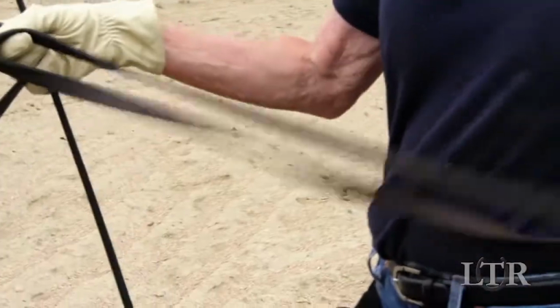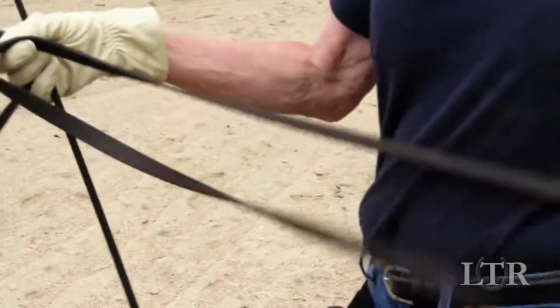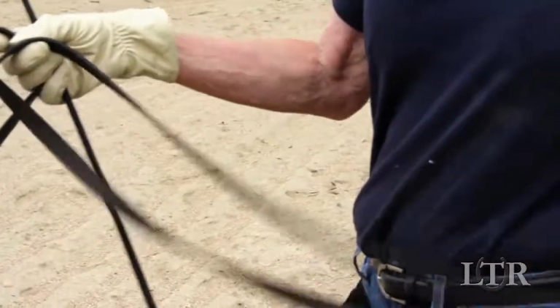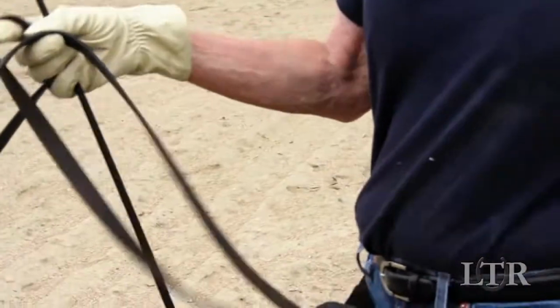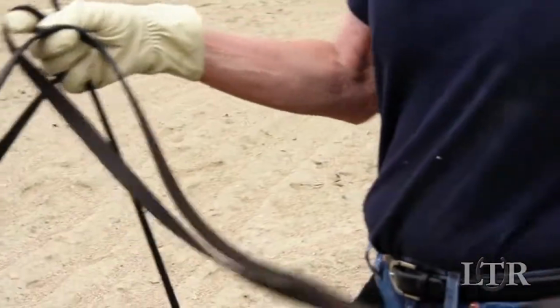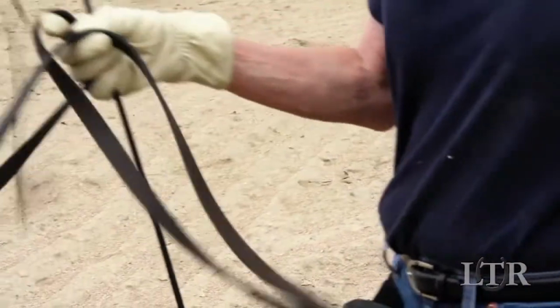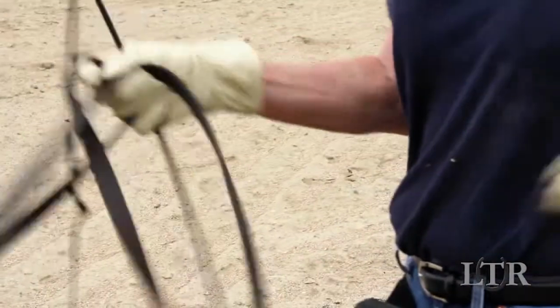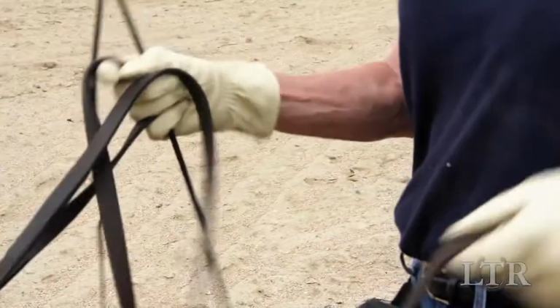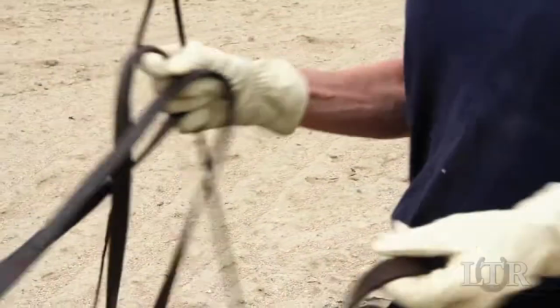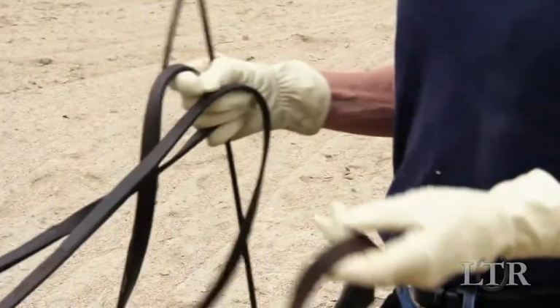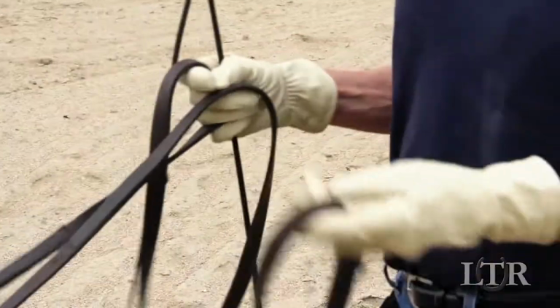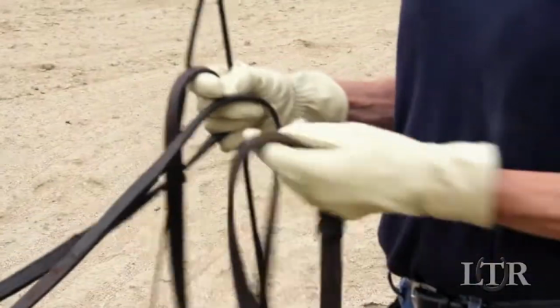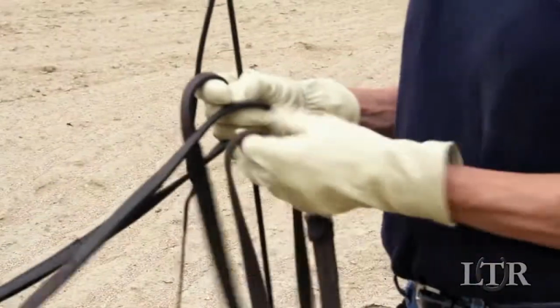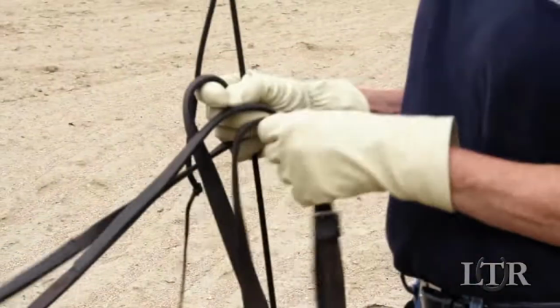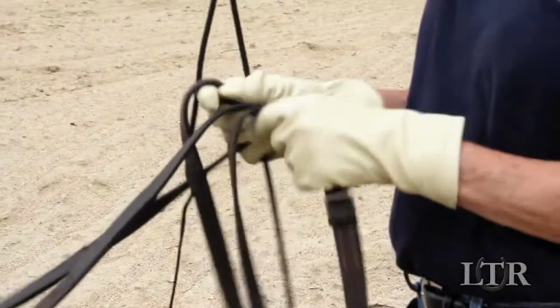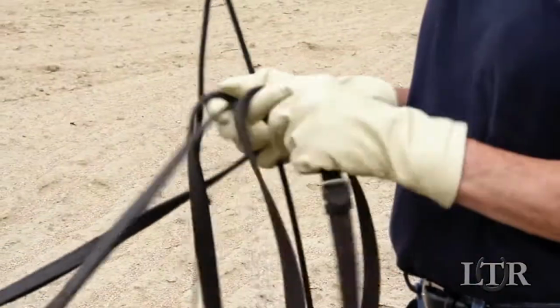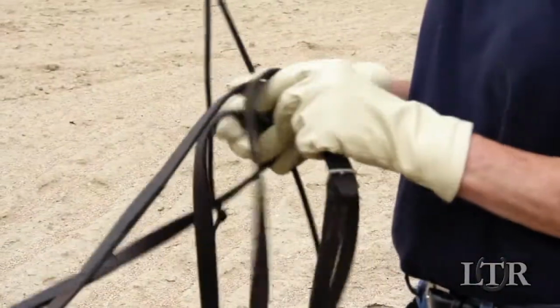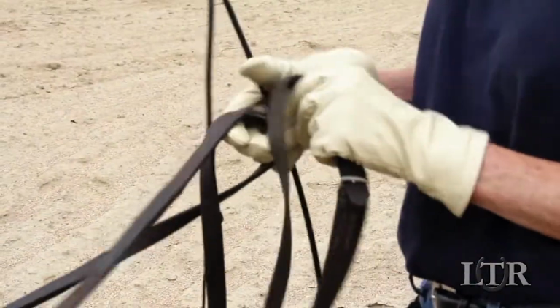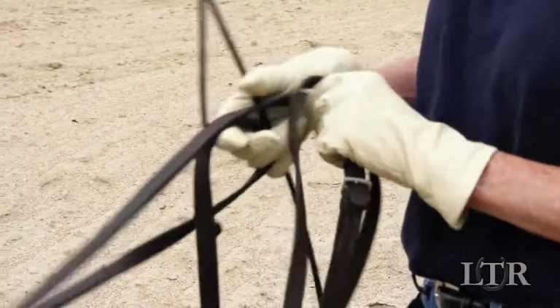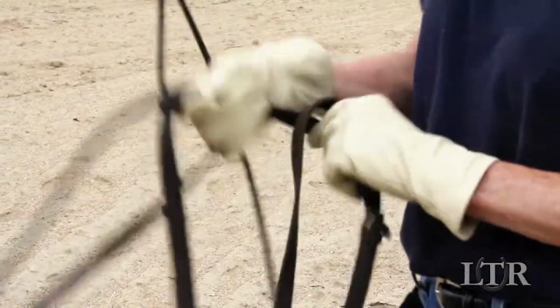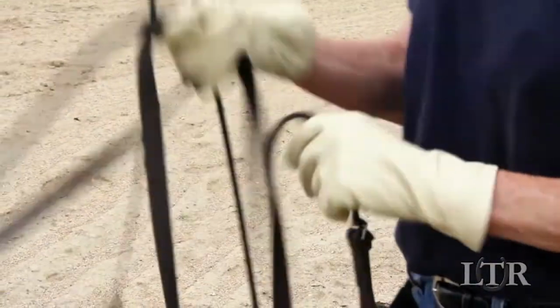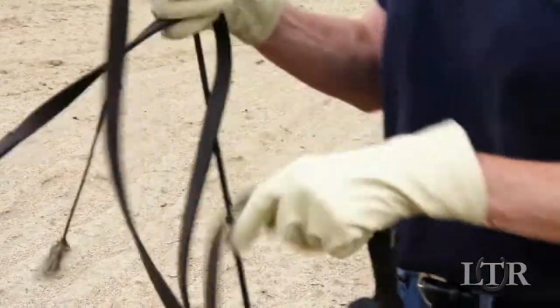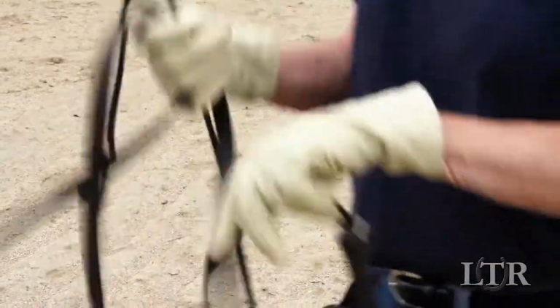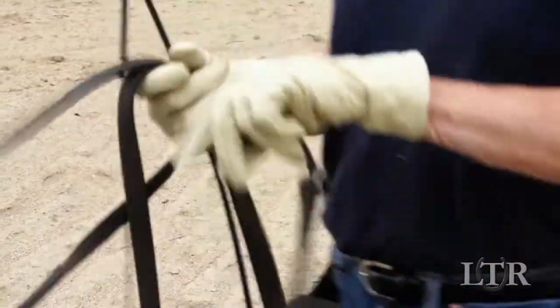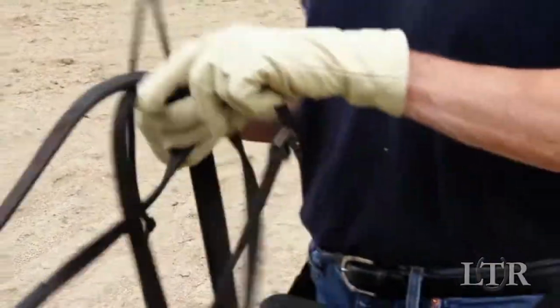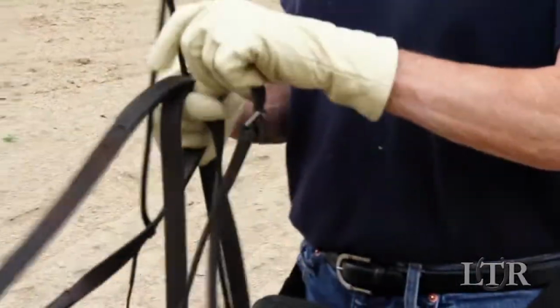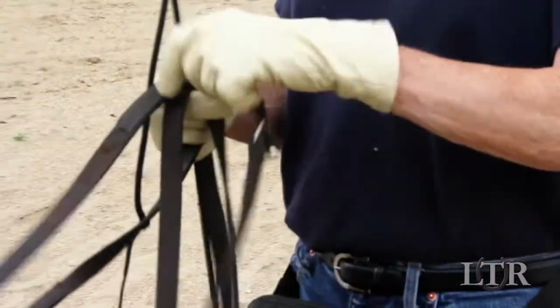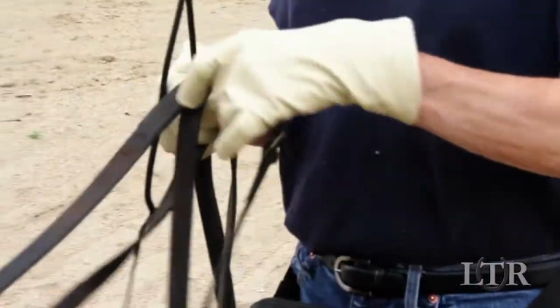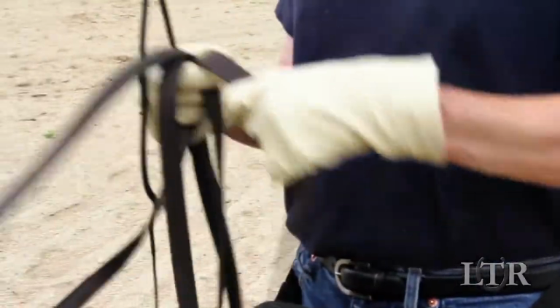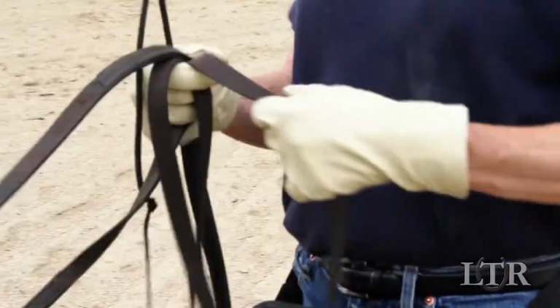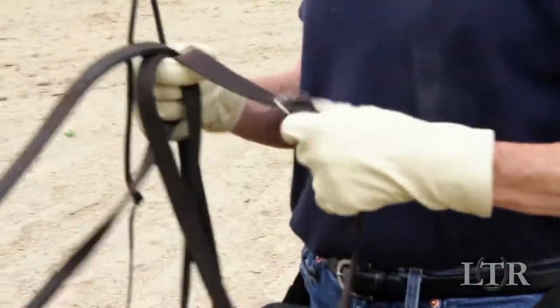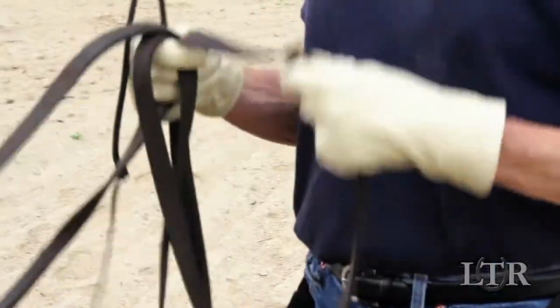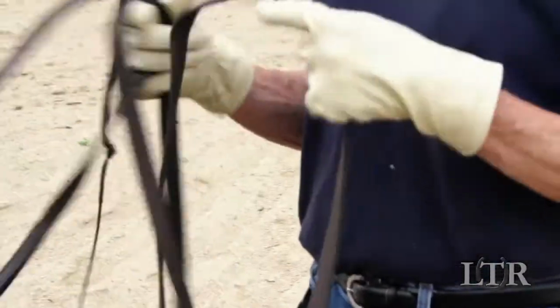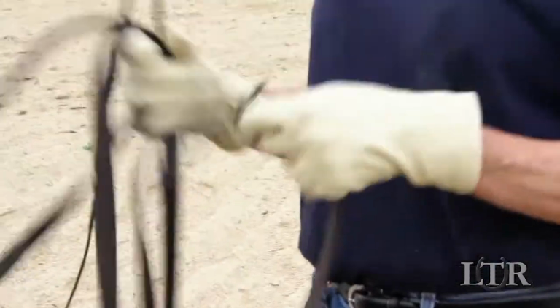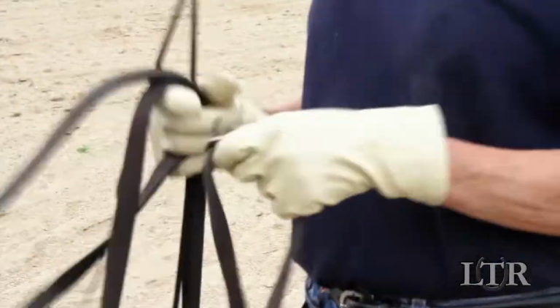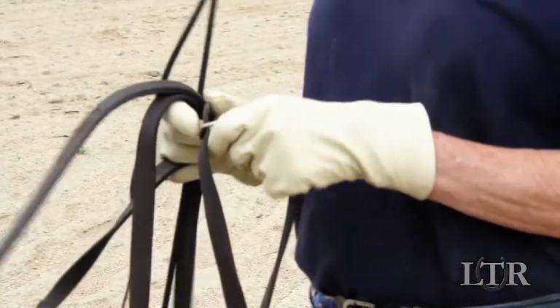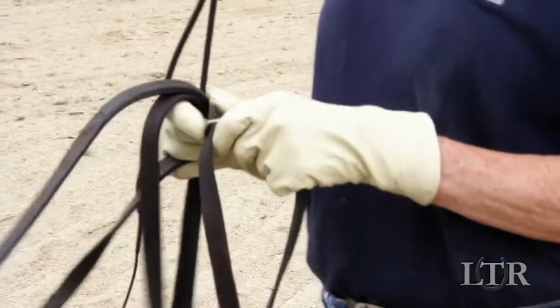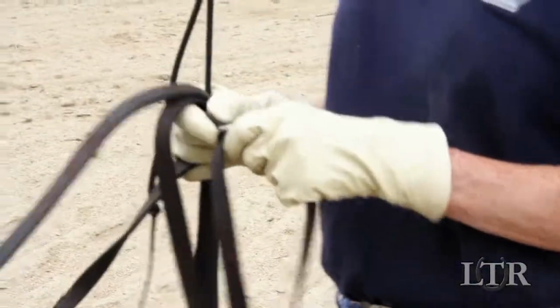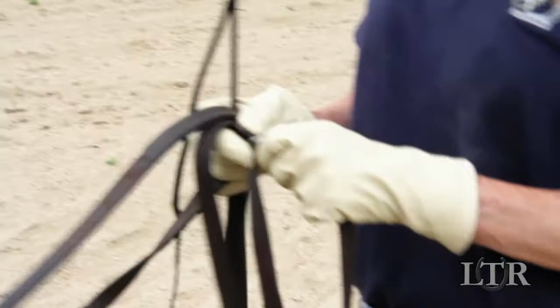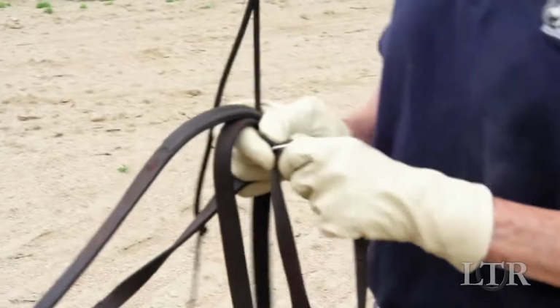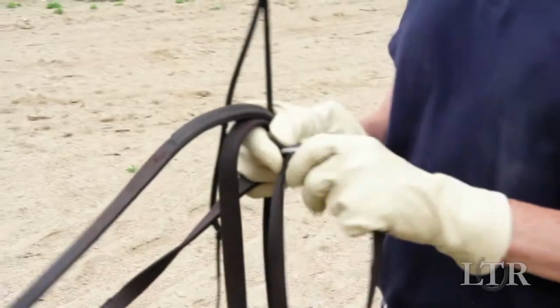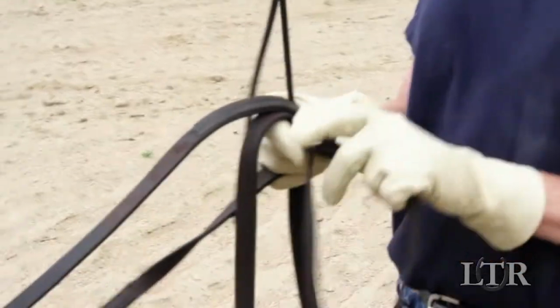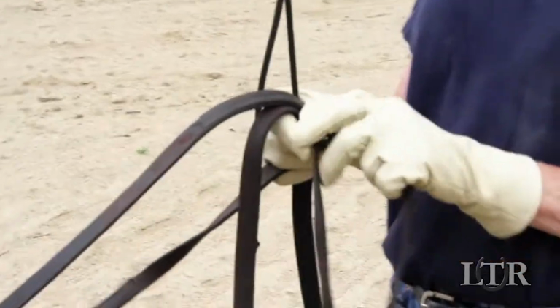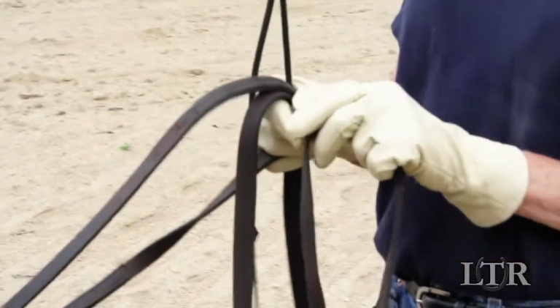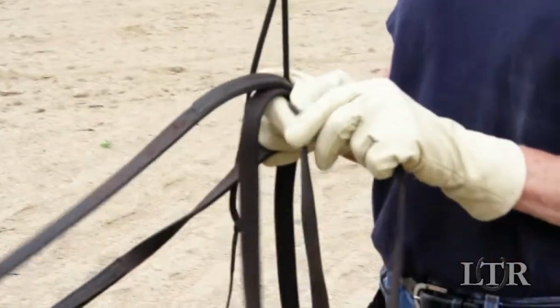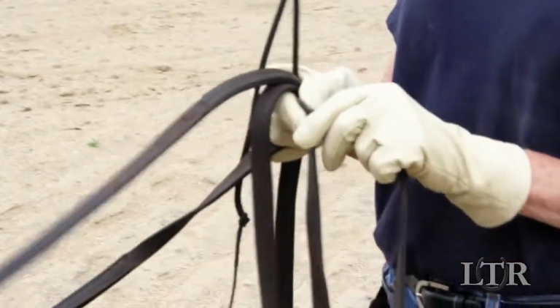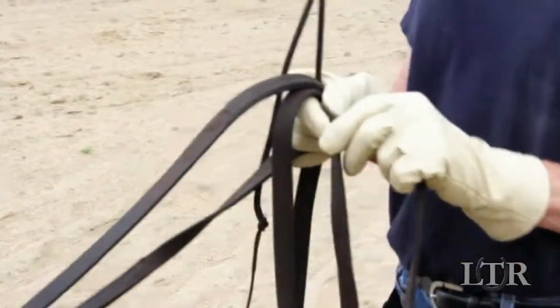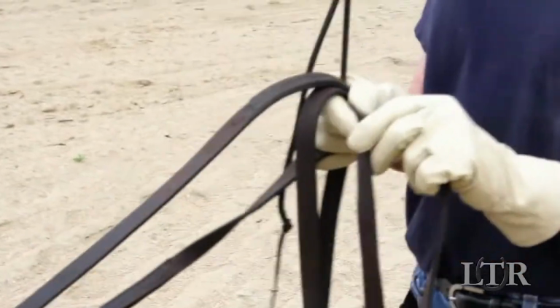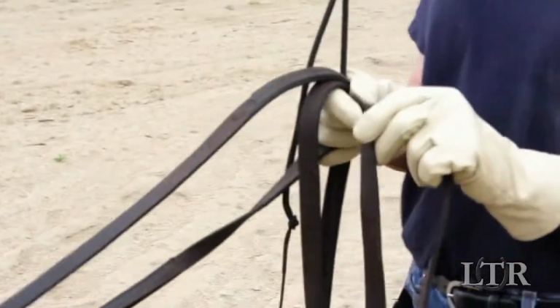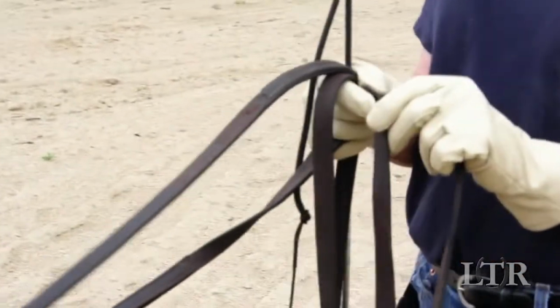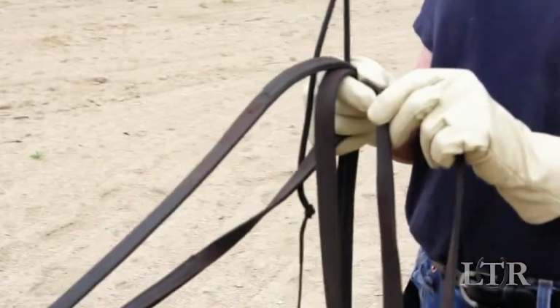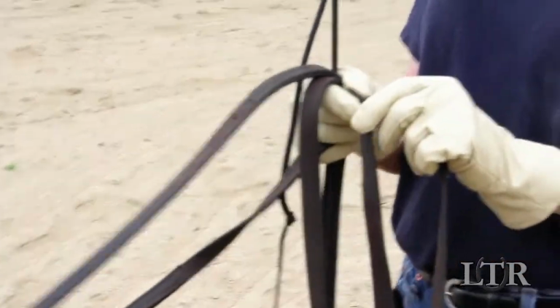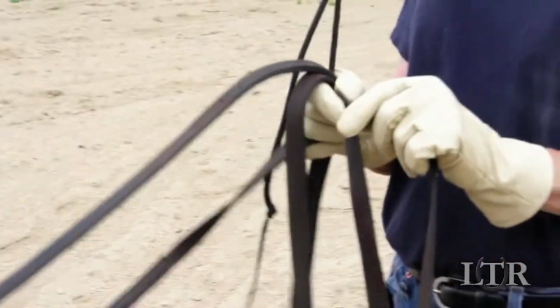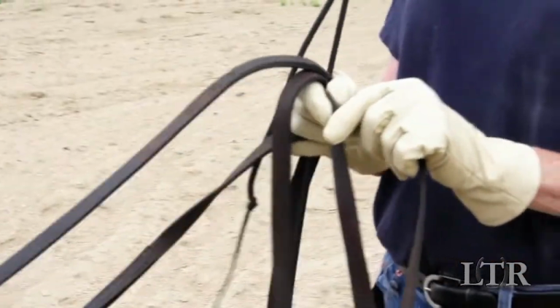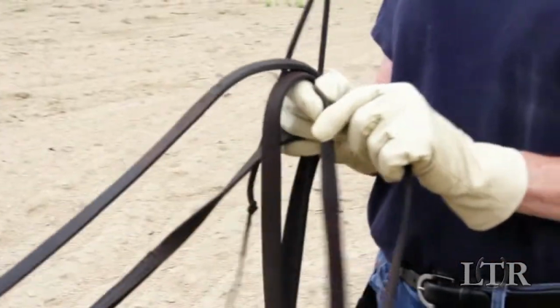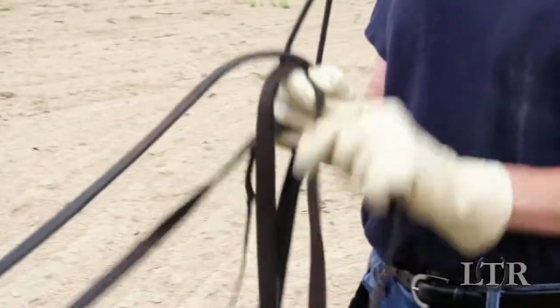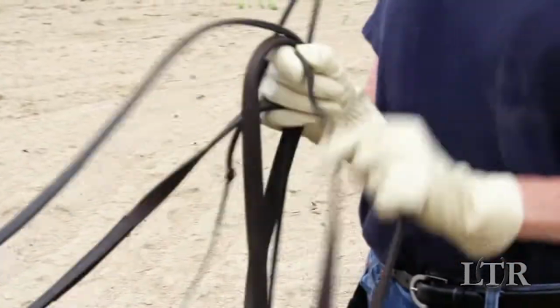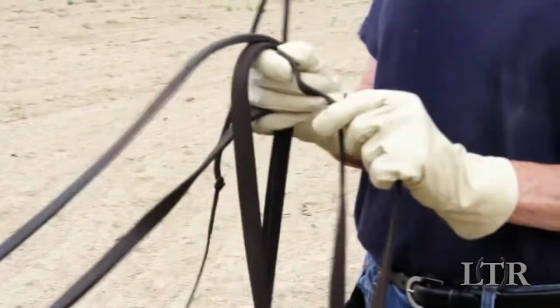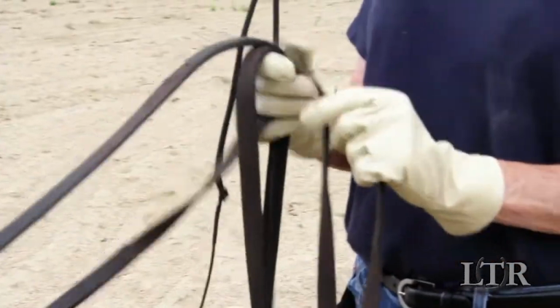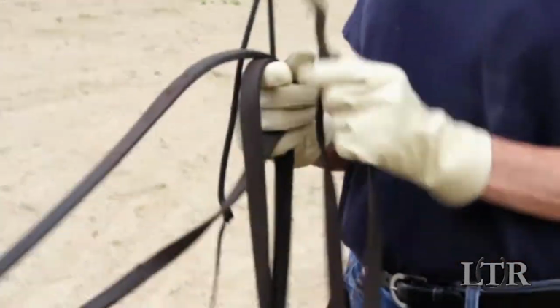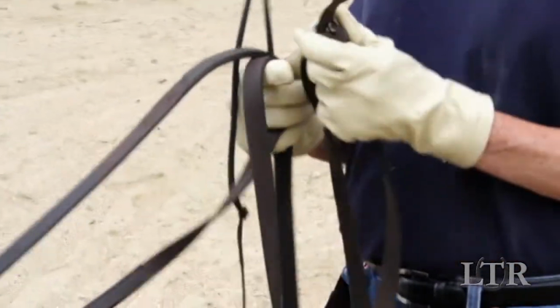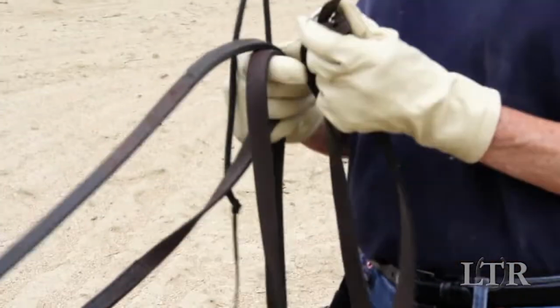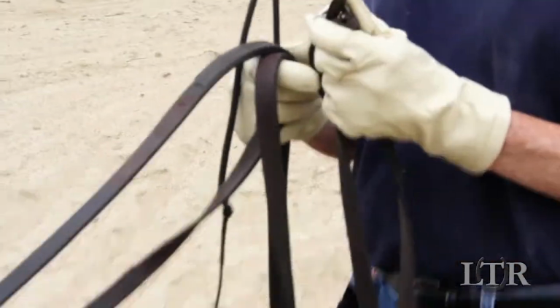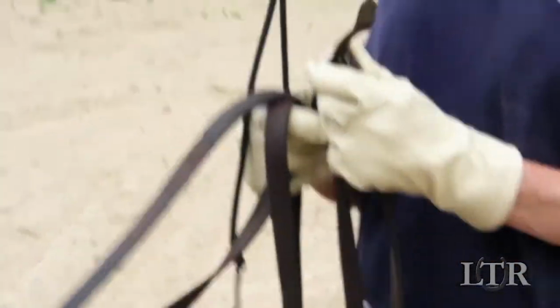Always be sure to undo the buckle at the end of the lines if they are excessively long to avoid getting entangled or dragged in the lines.